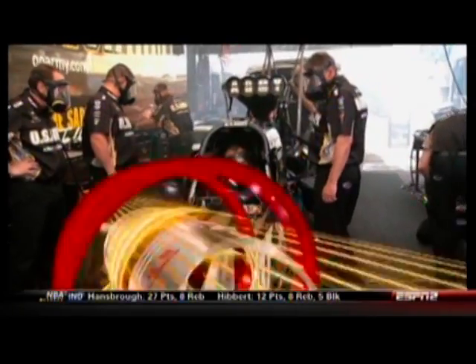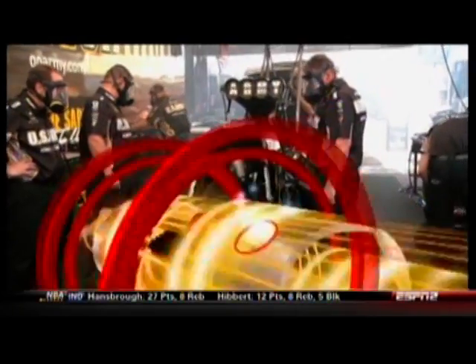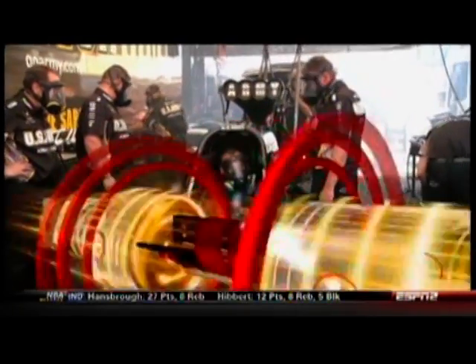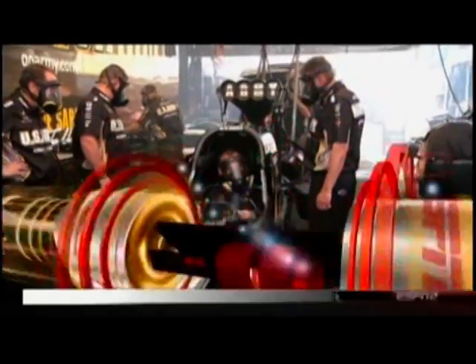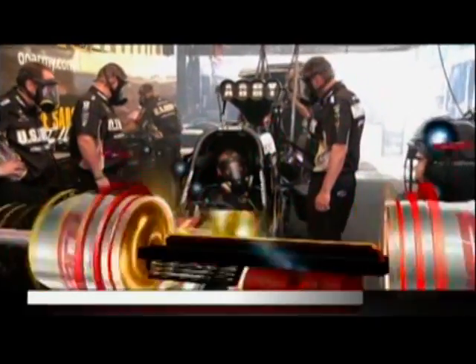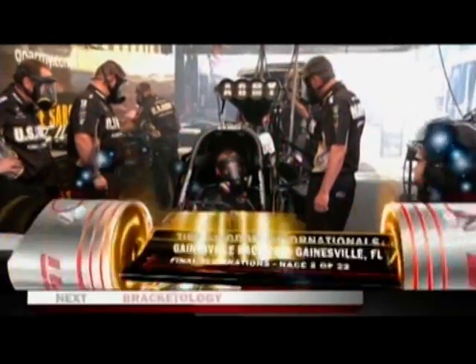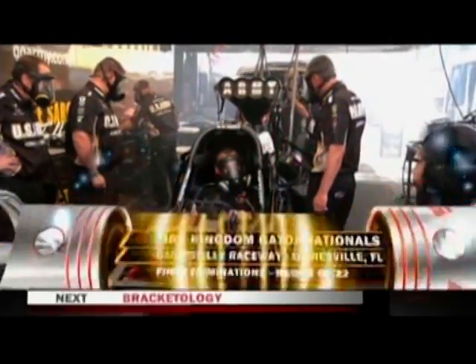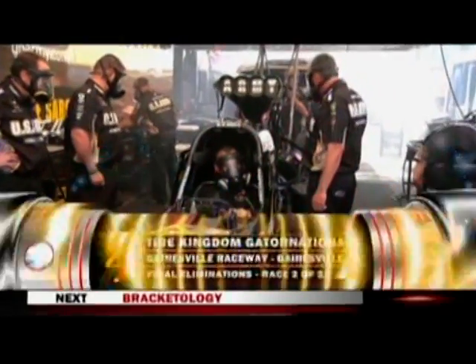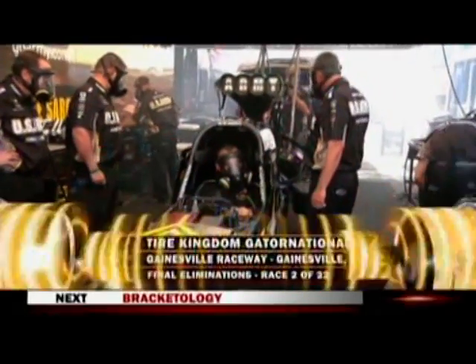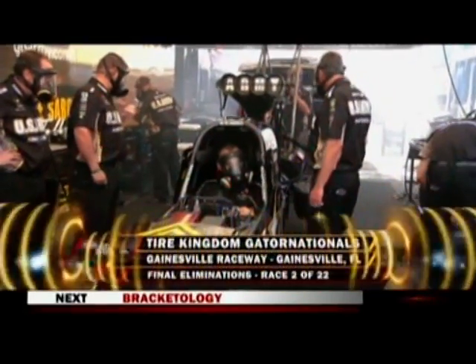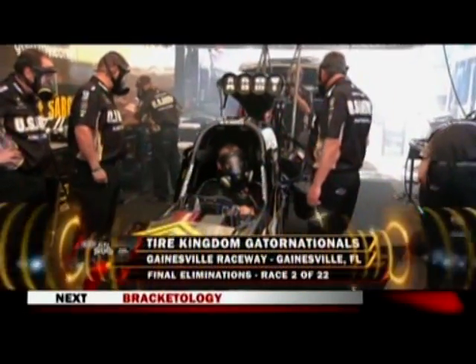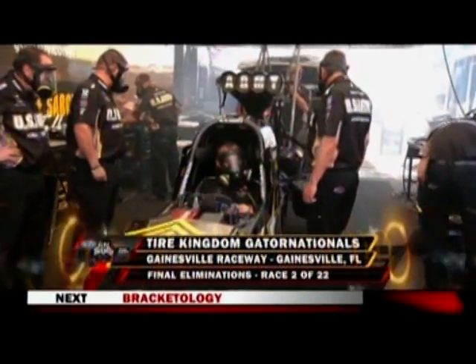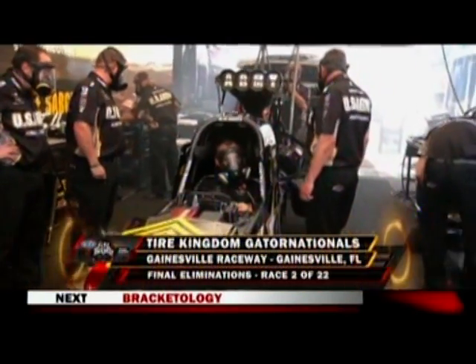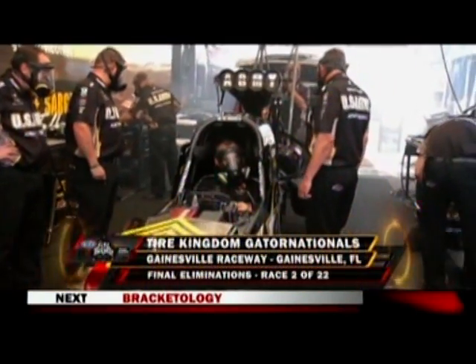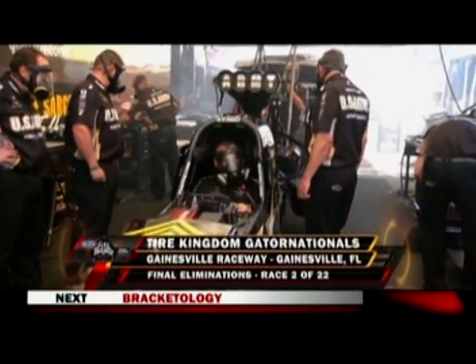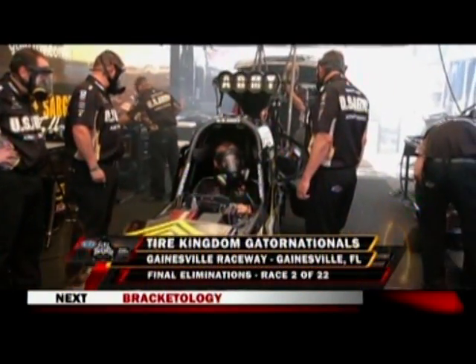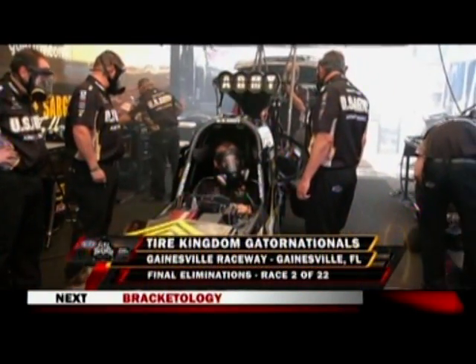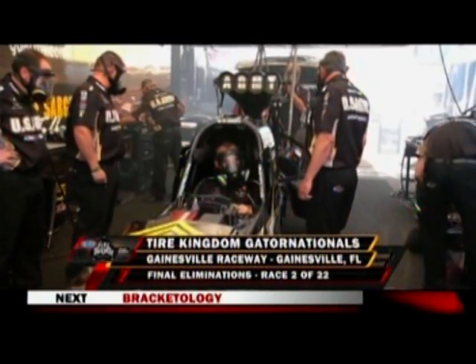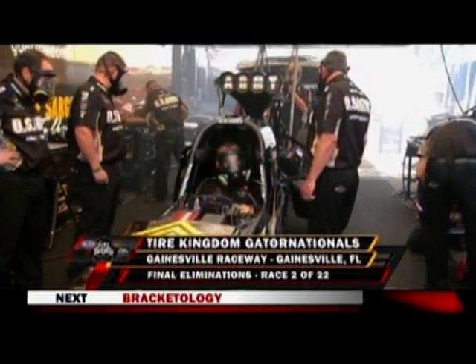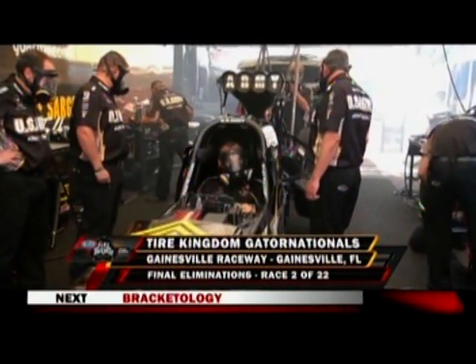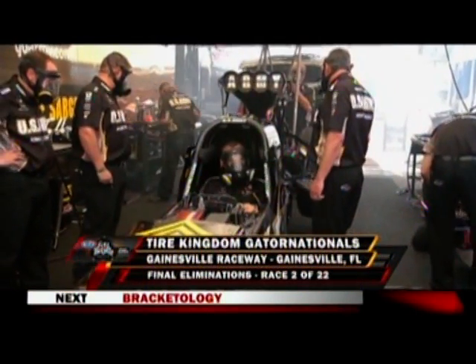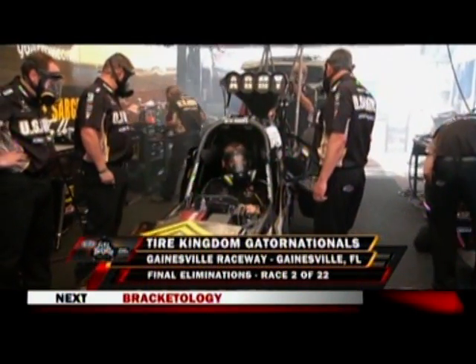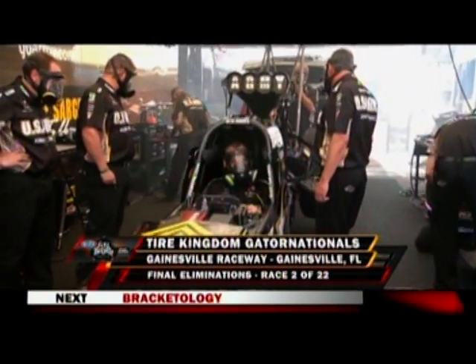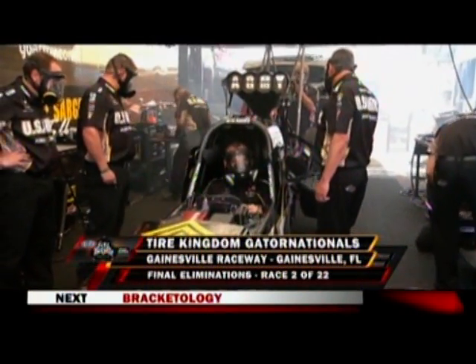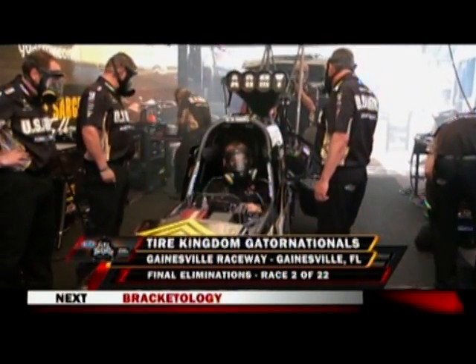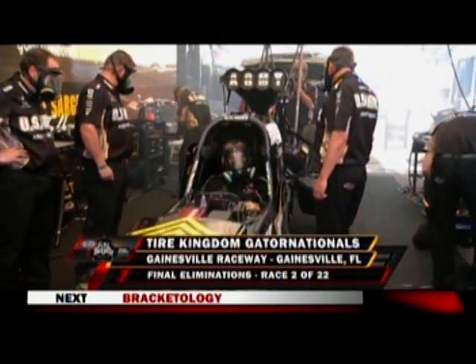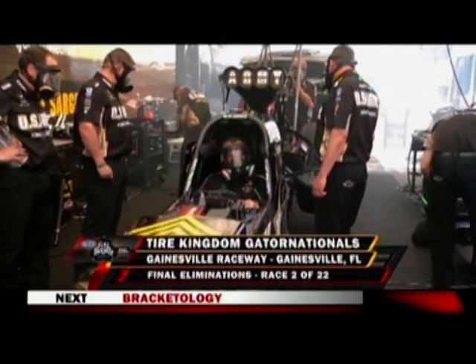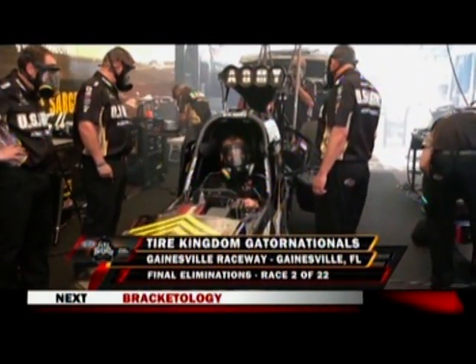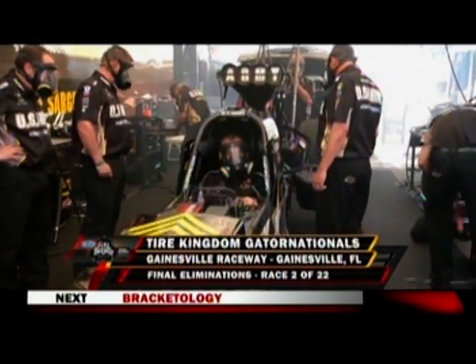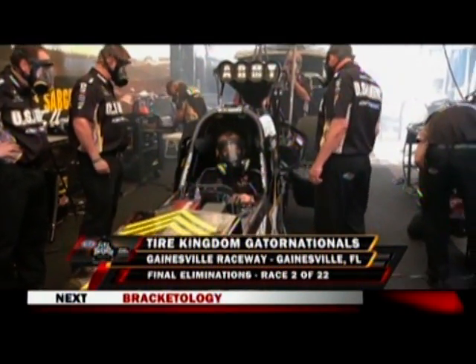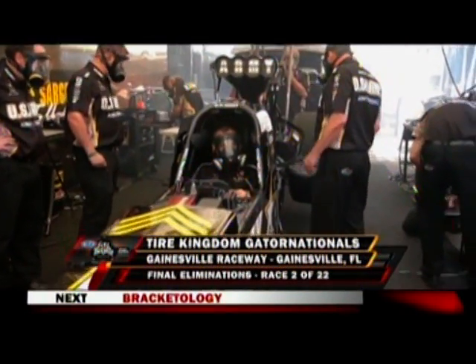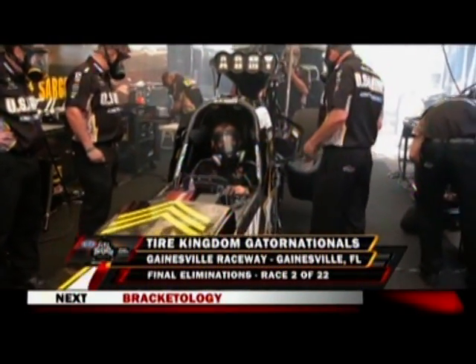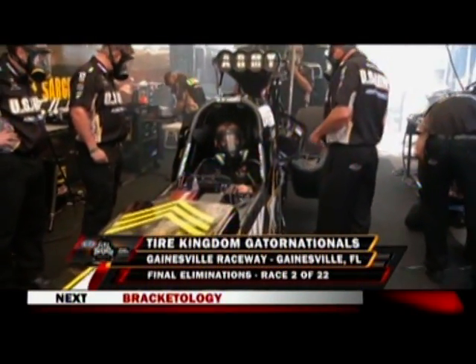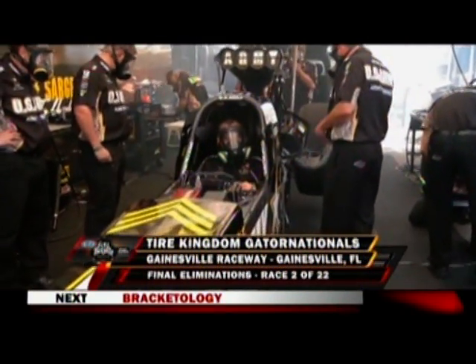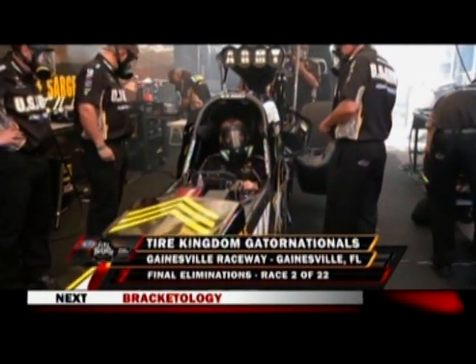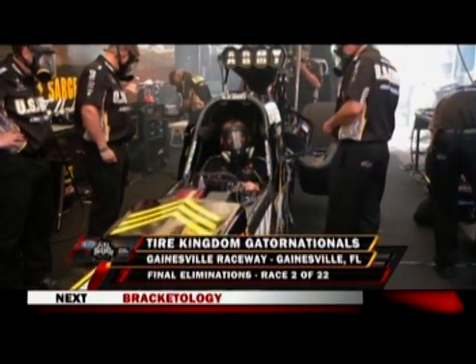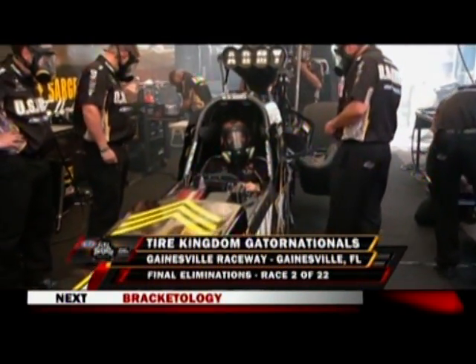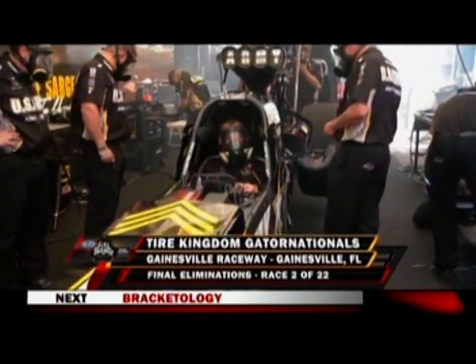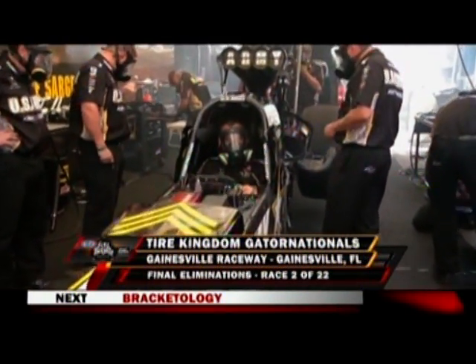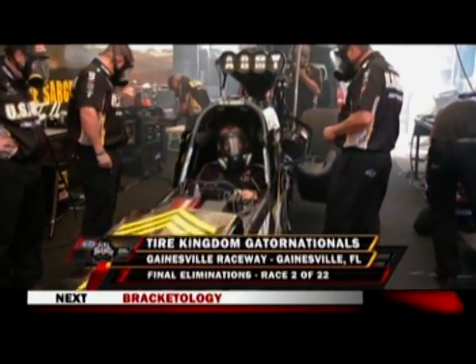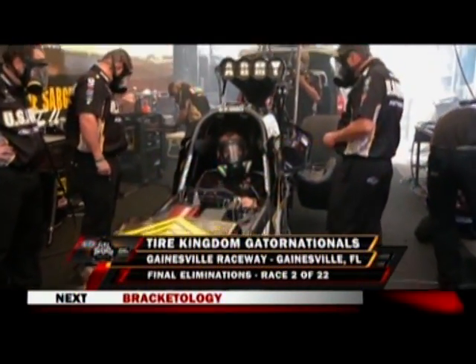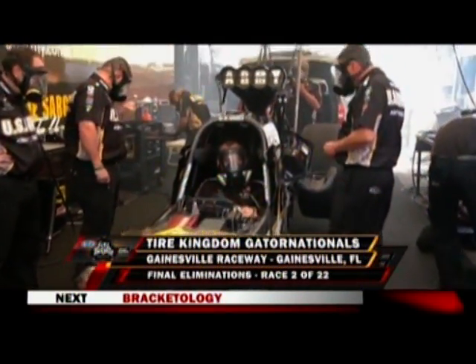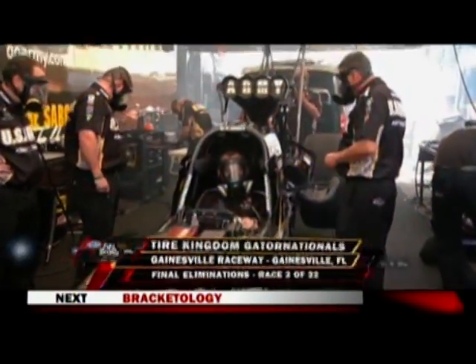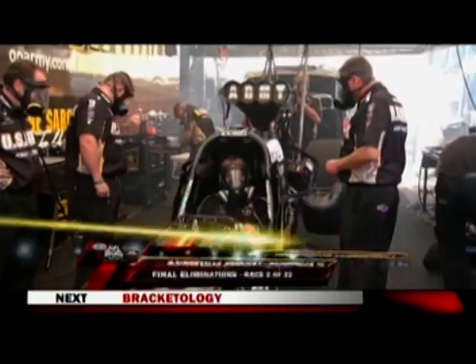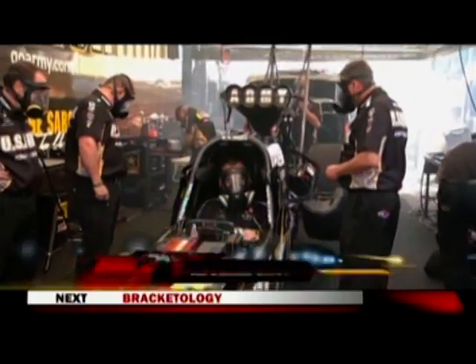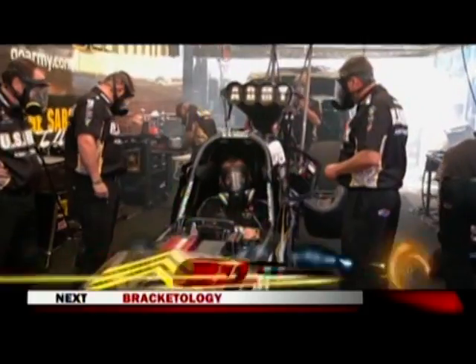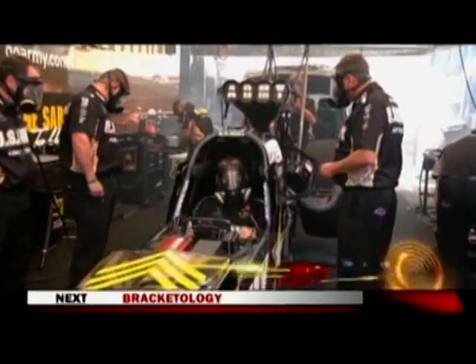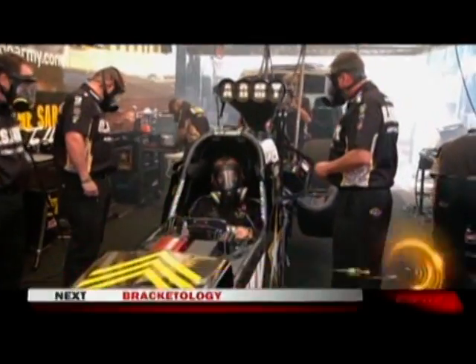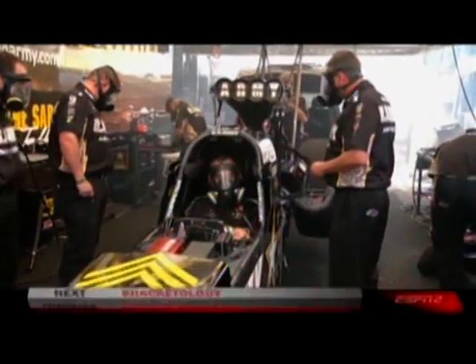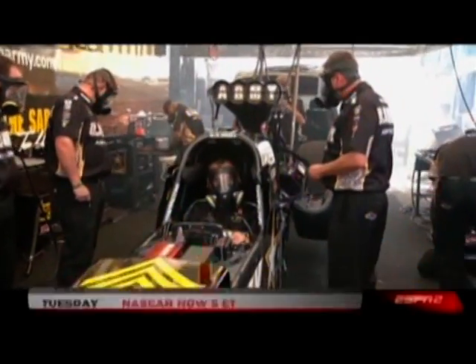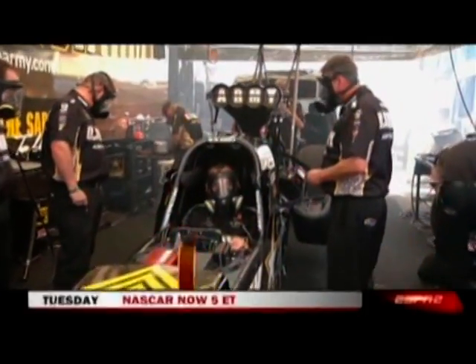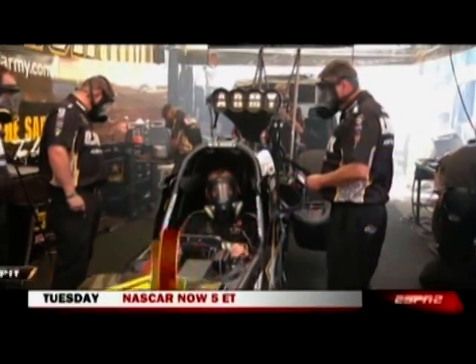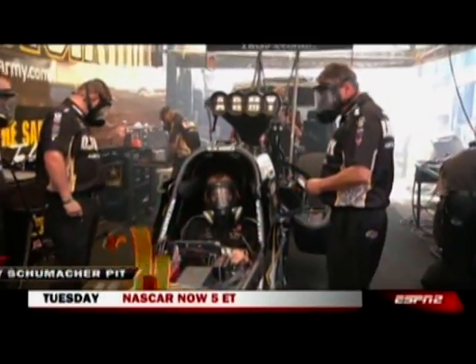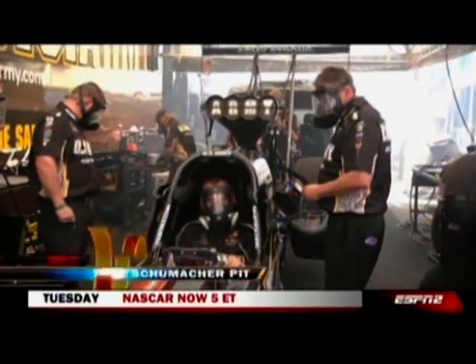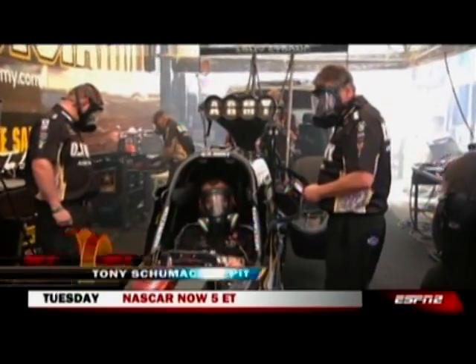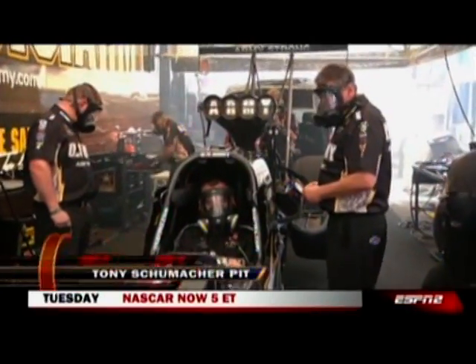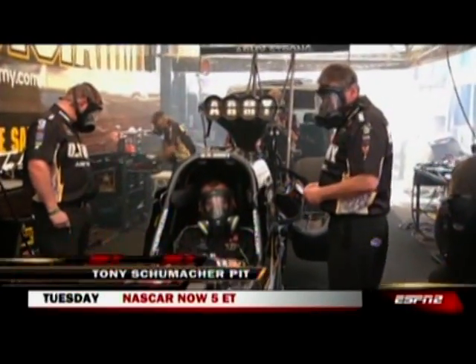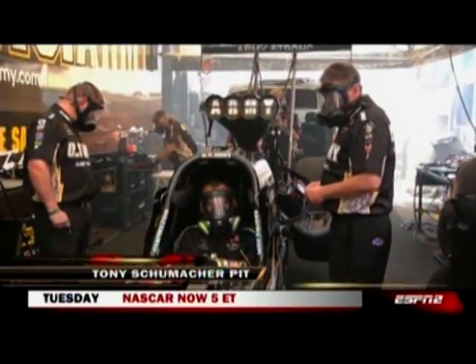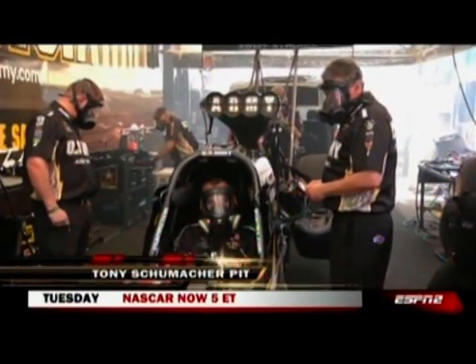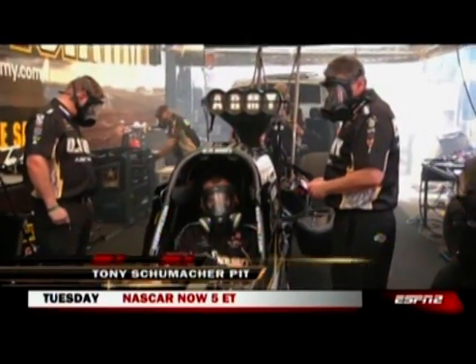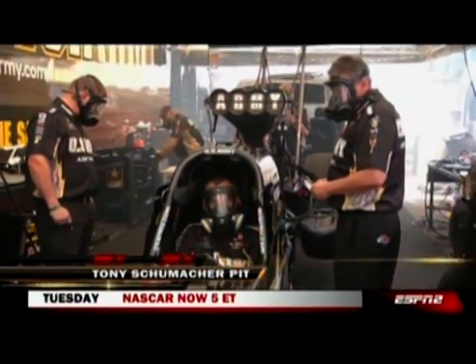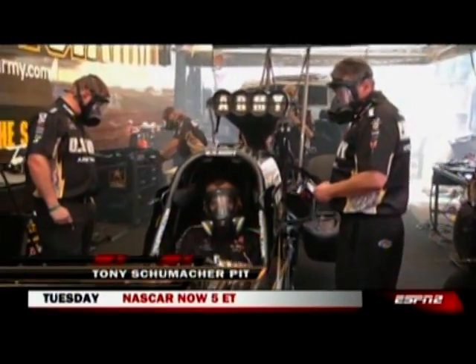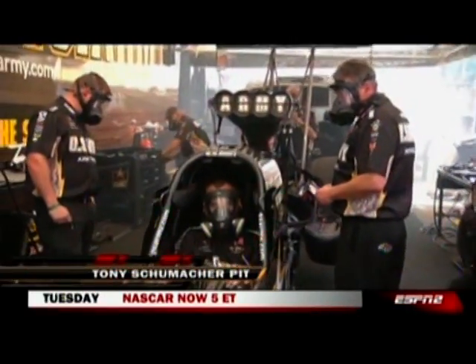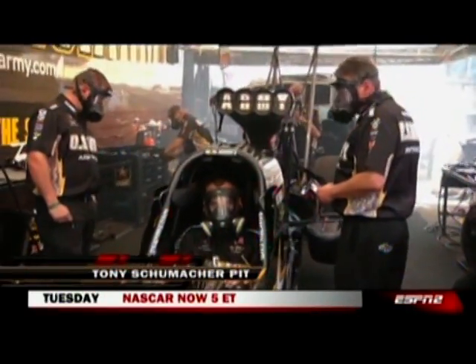Fire in the hole for Tony Schumacher as he warms up, ready to go up against Del Worsham in the final.